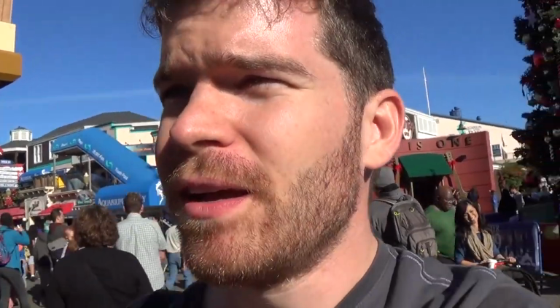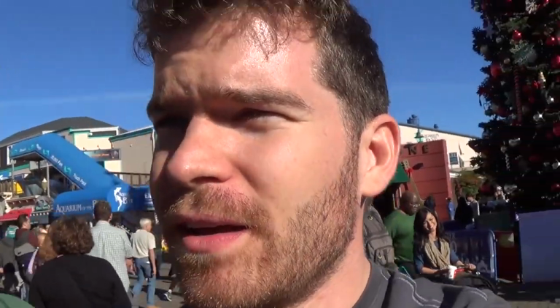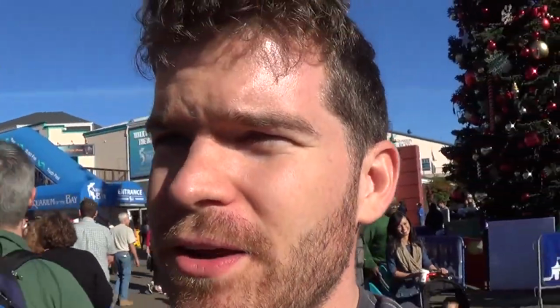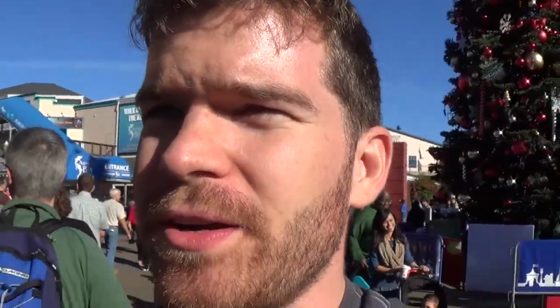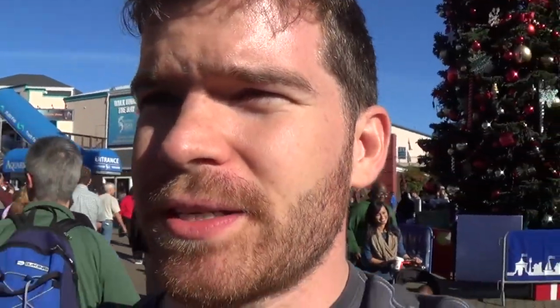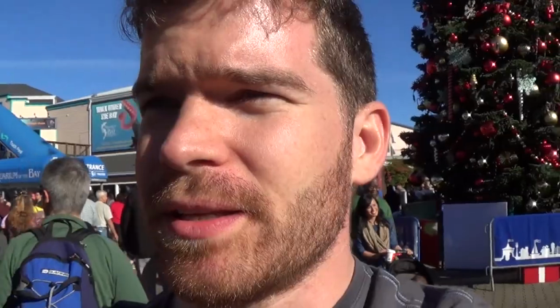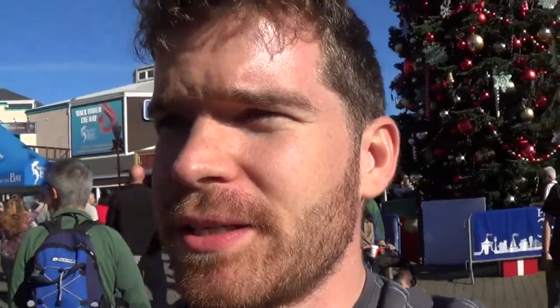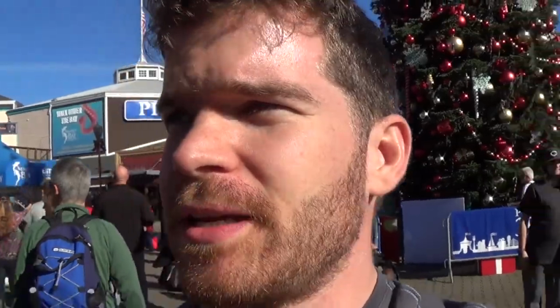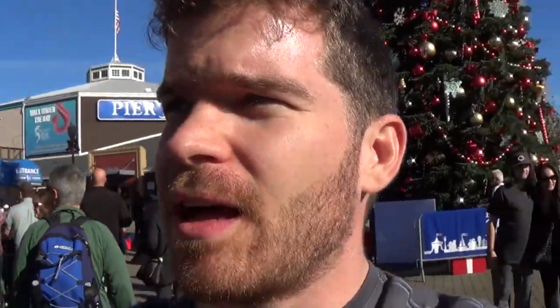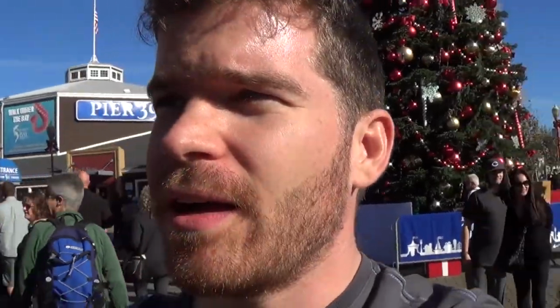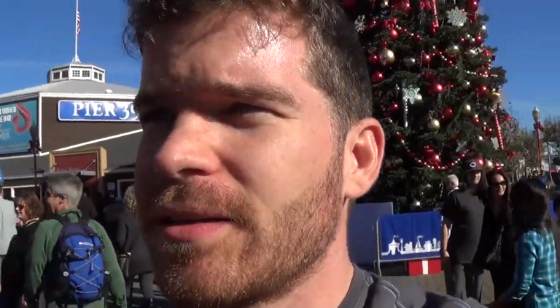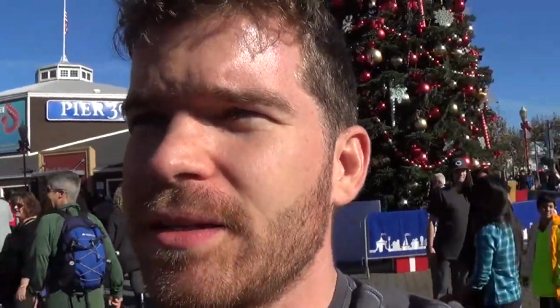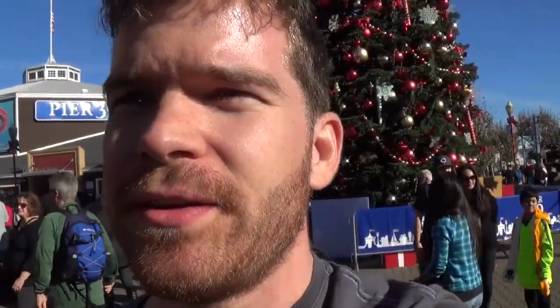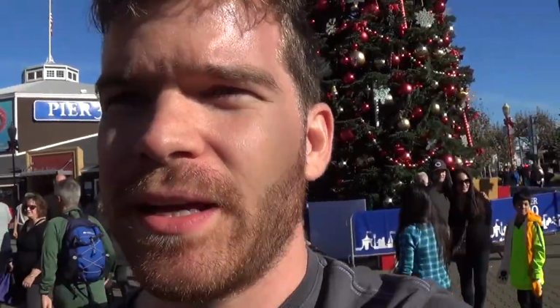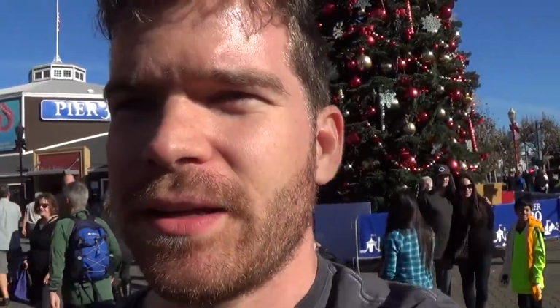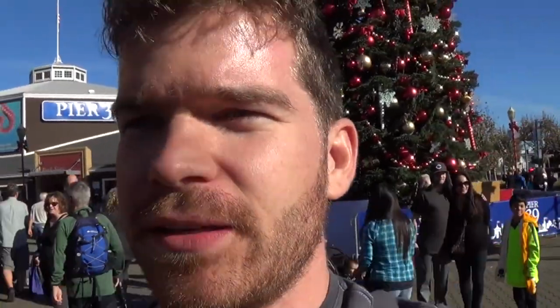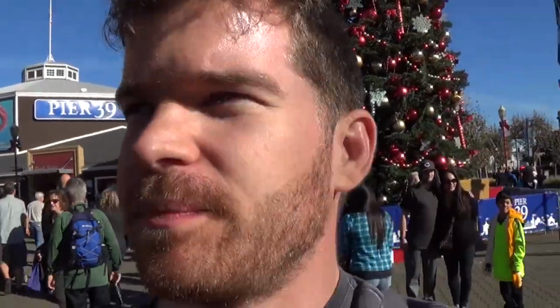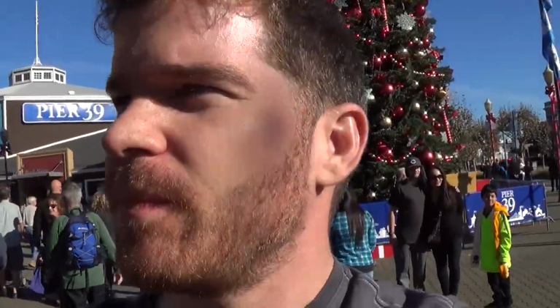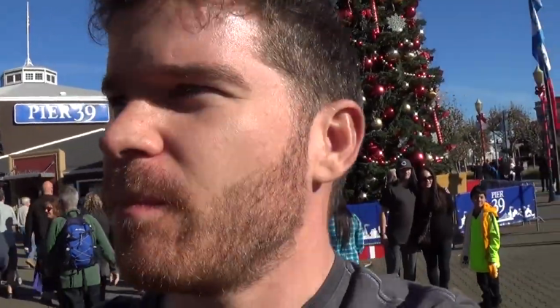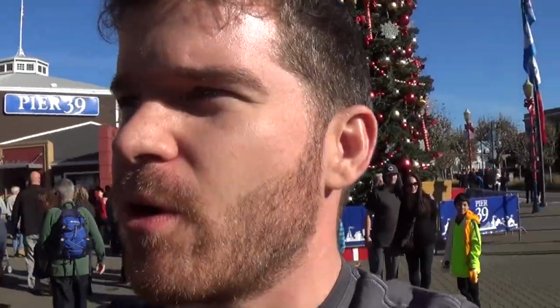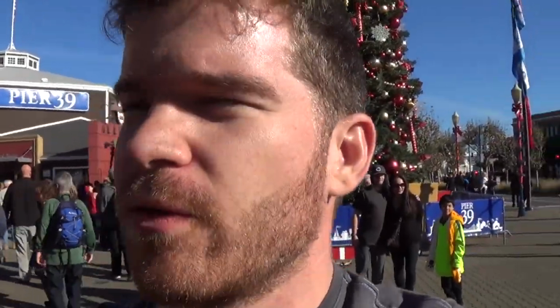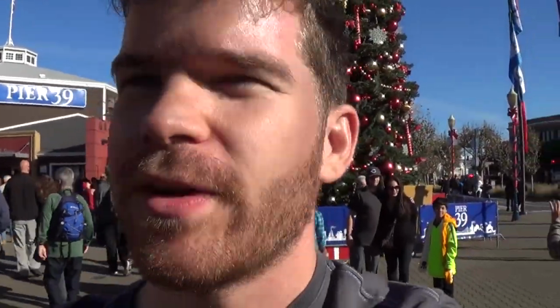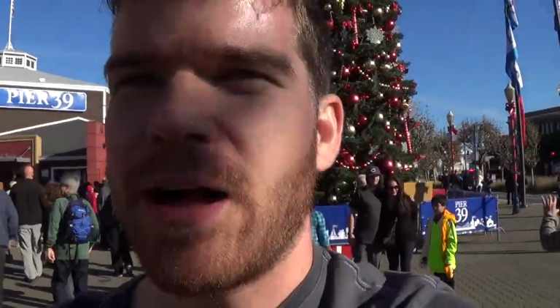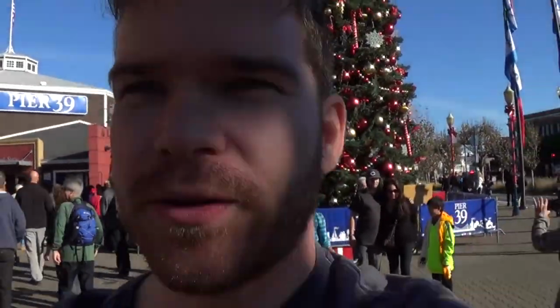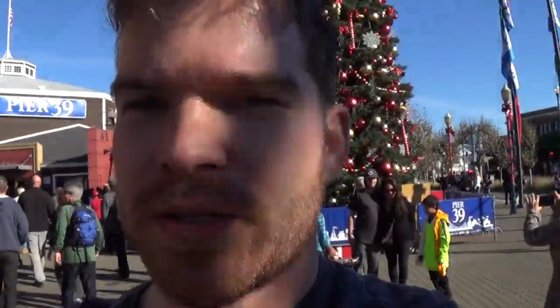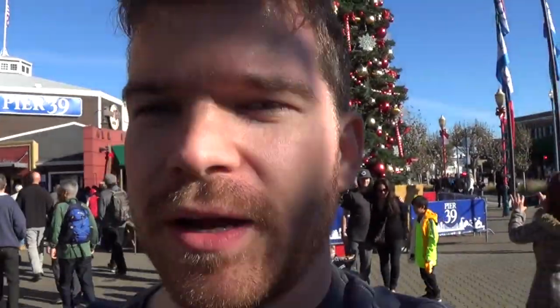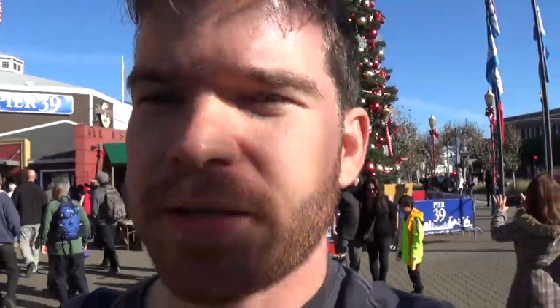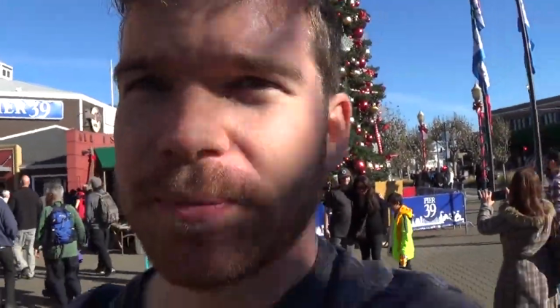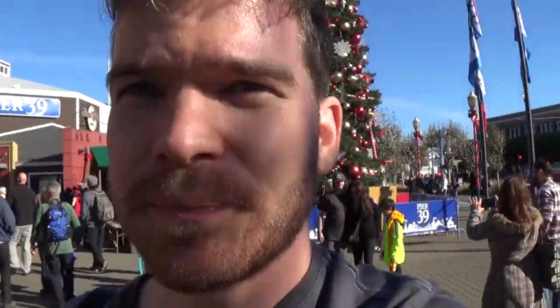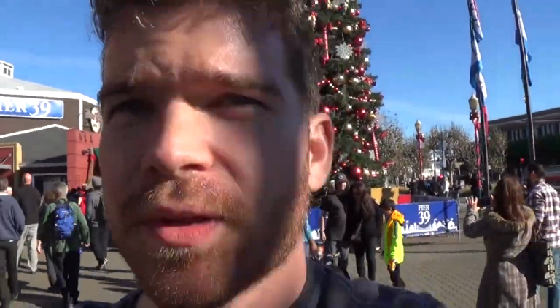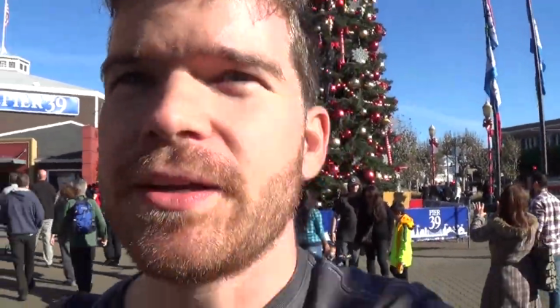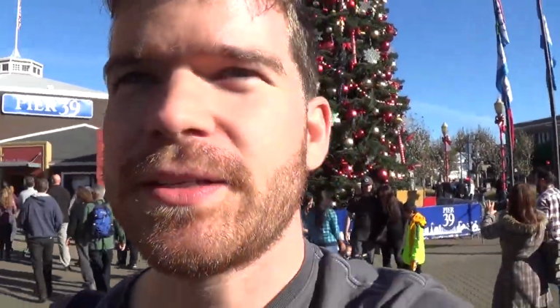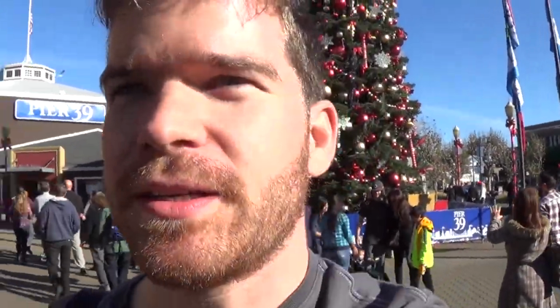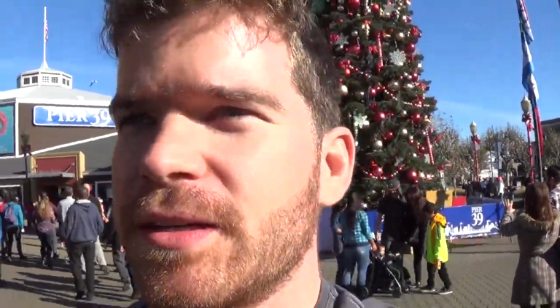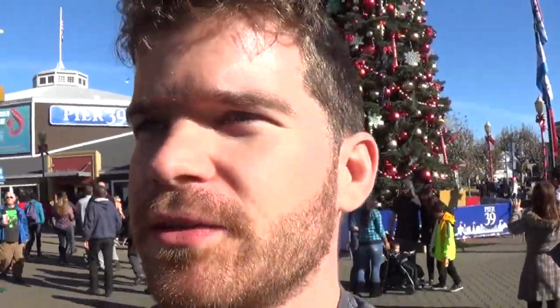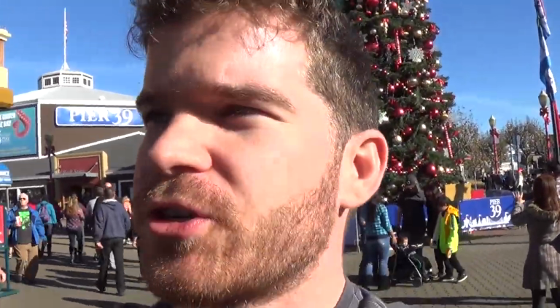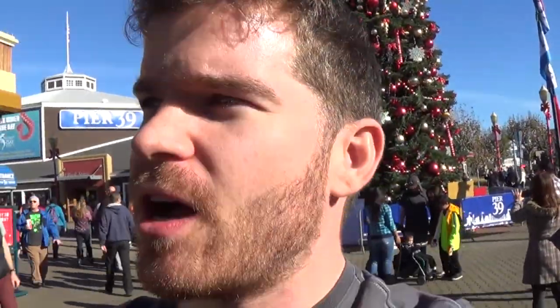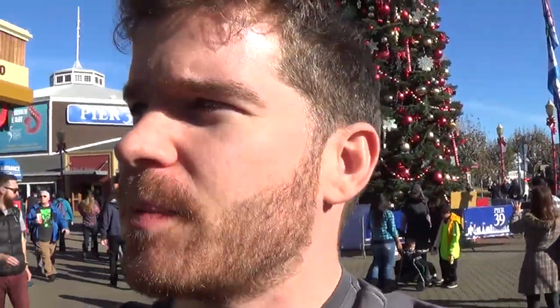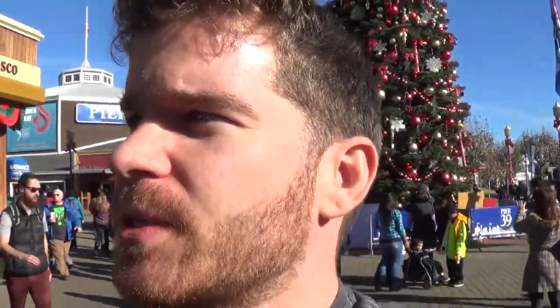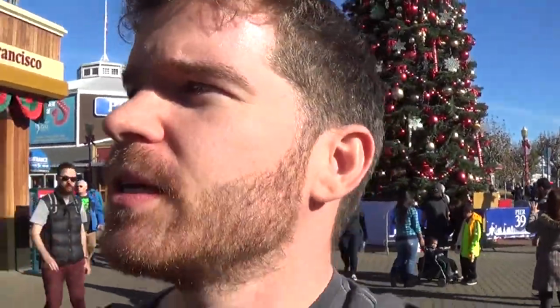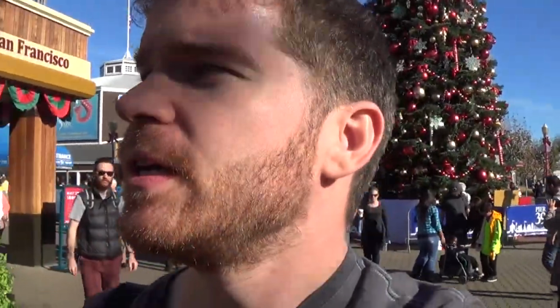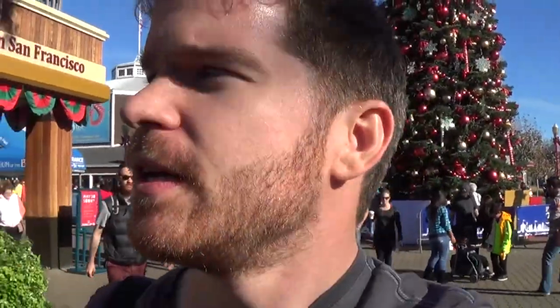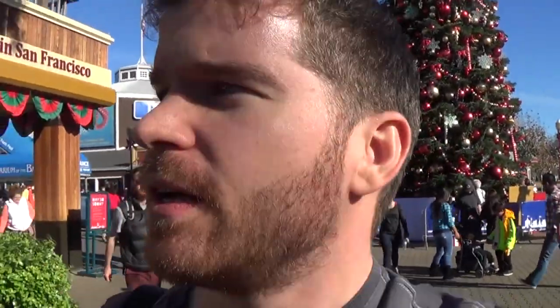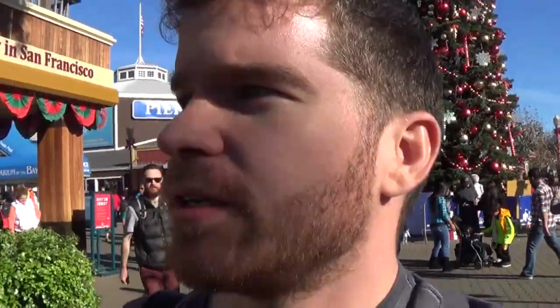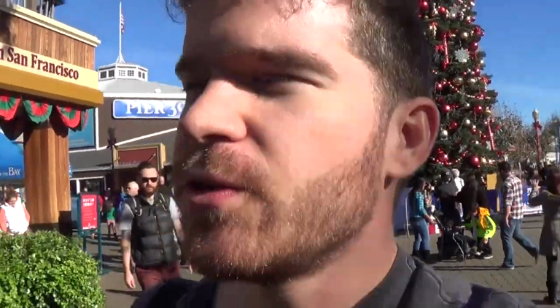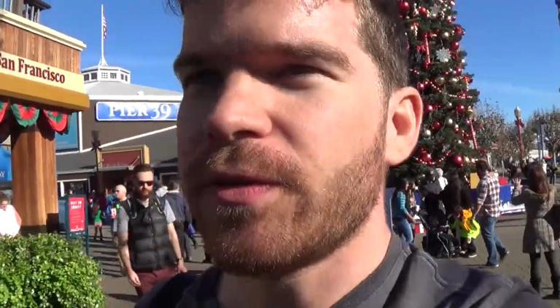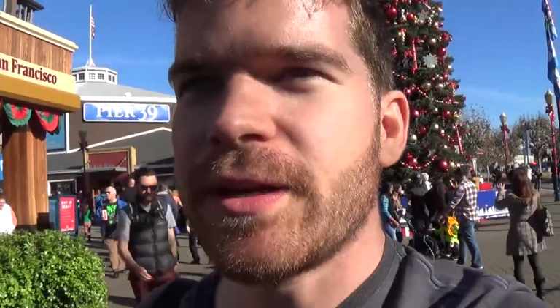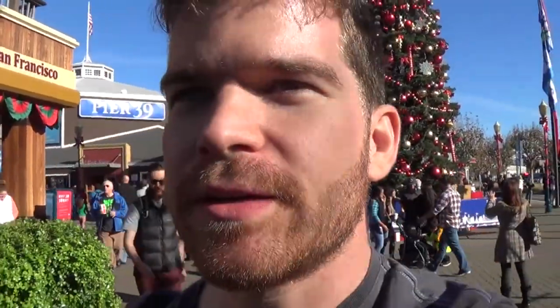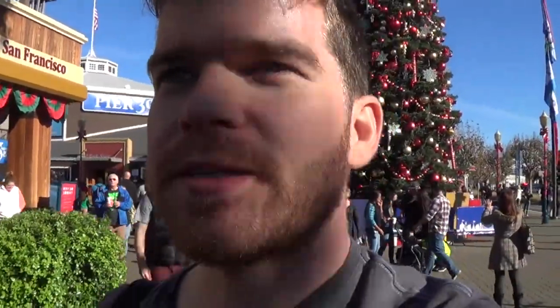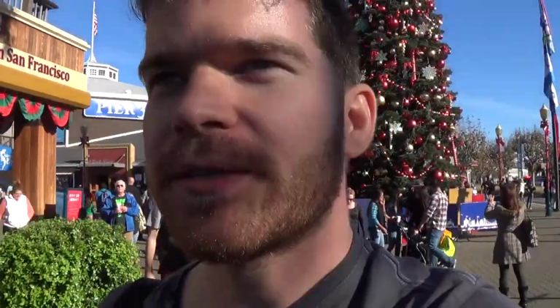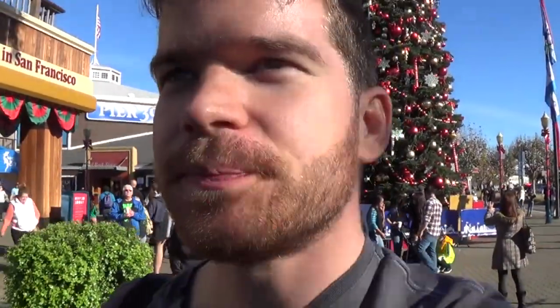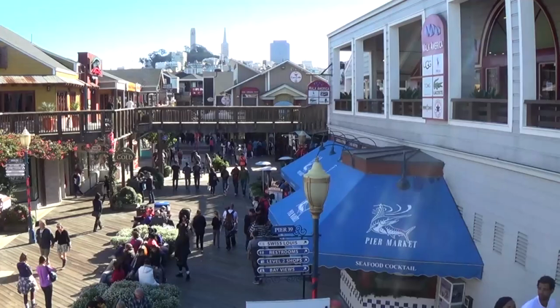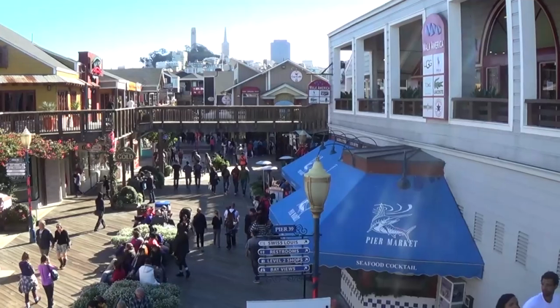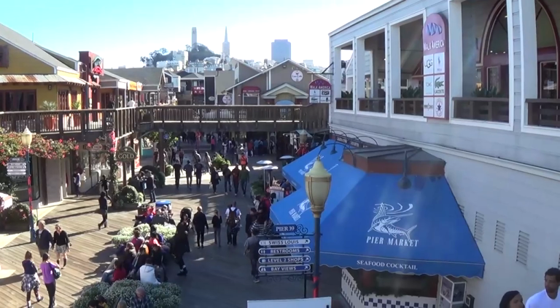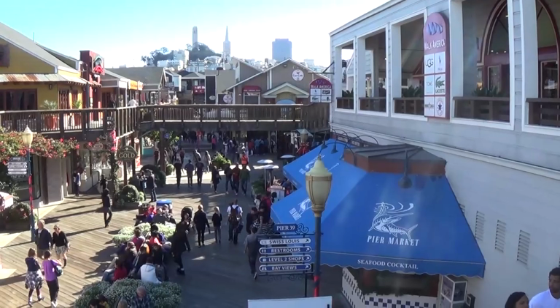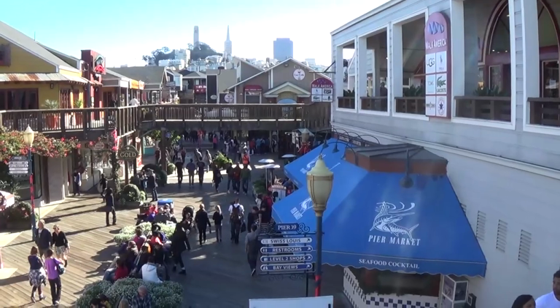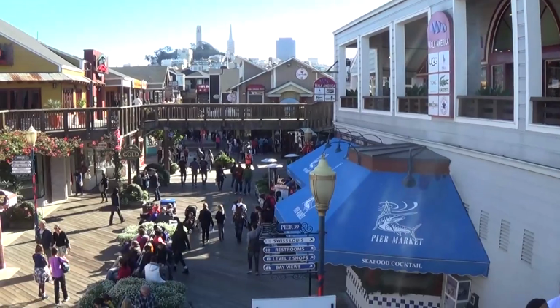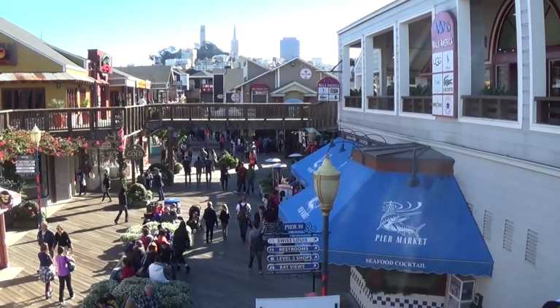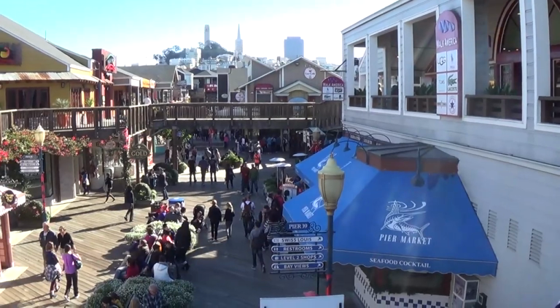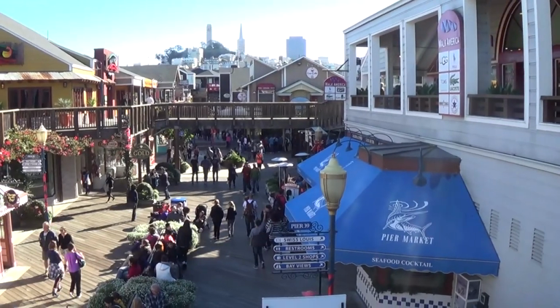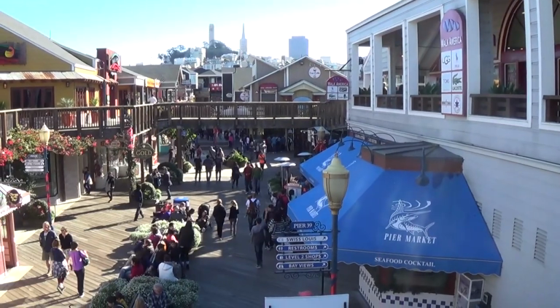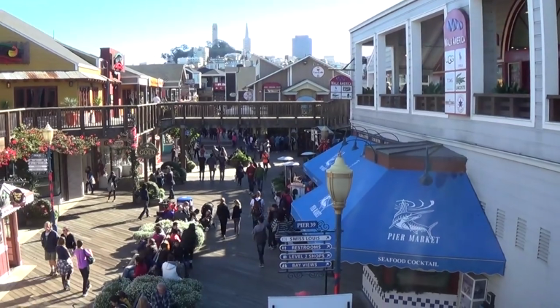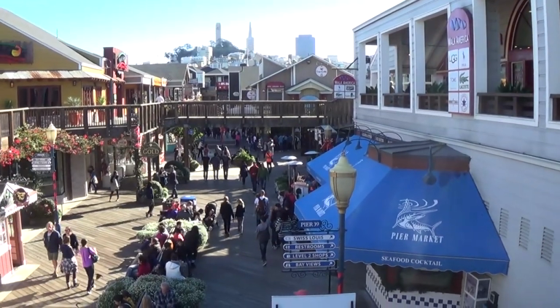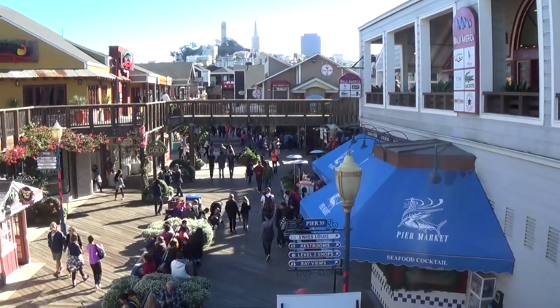Here you can see the sea lions. You can take a boat over to Alcatraz. You can see tons of shops, souvenirs, and great restaurants.